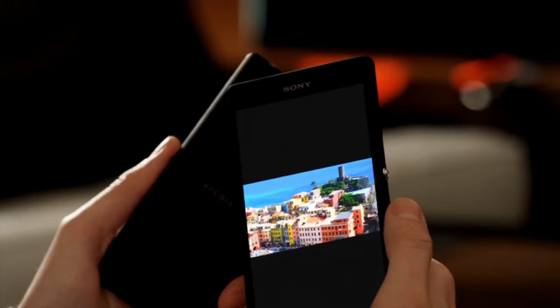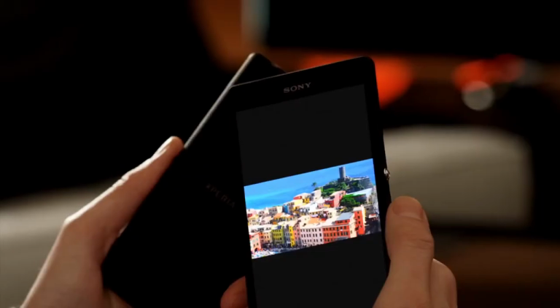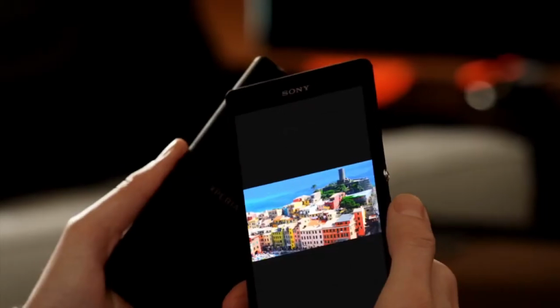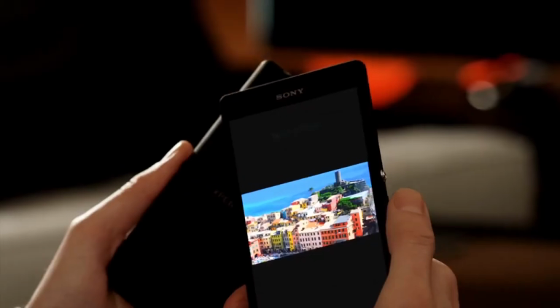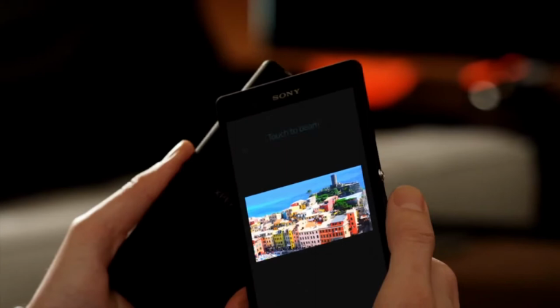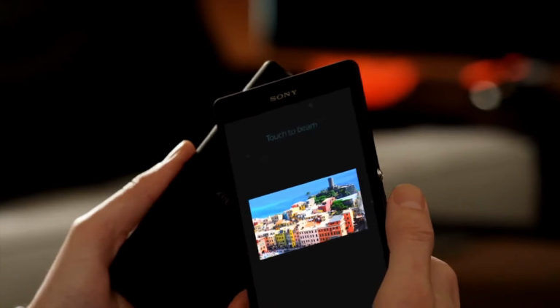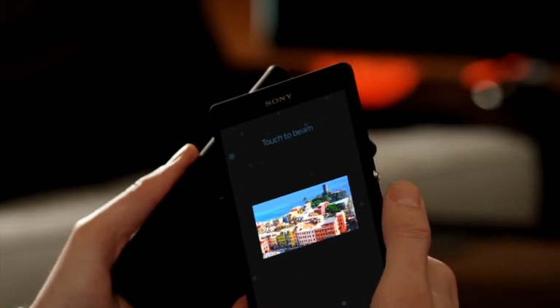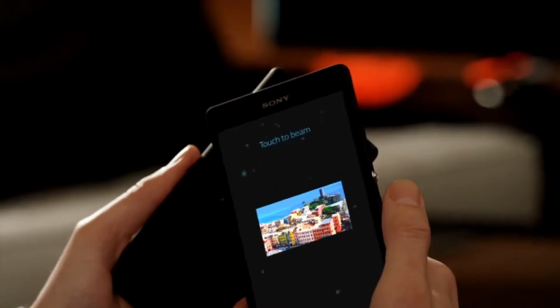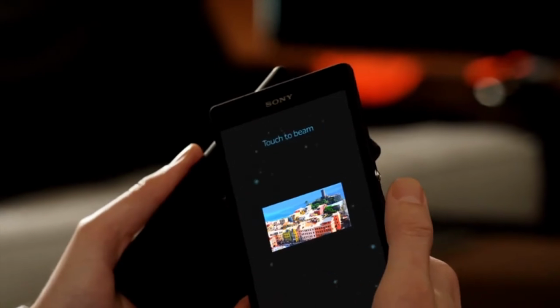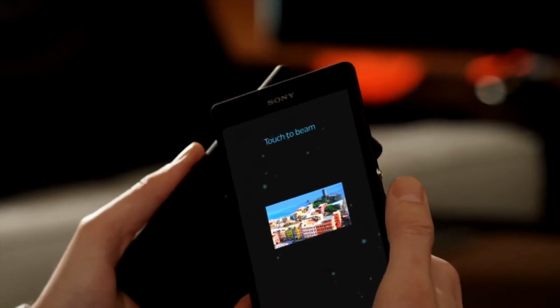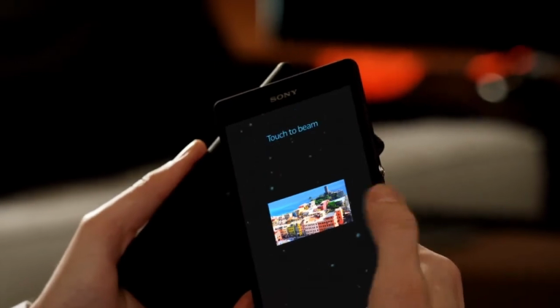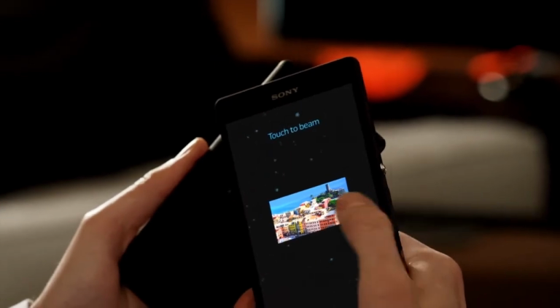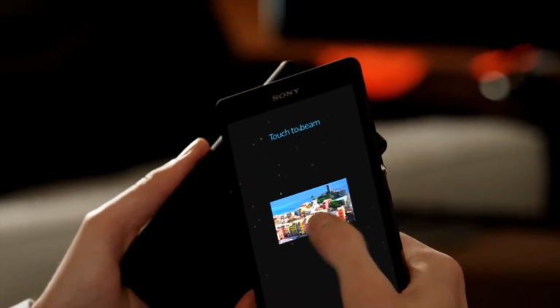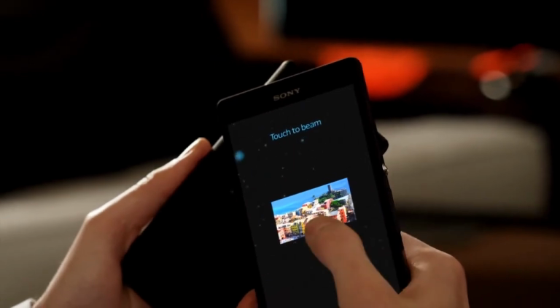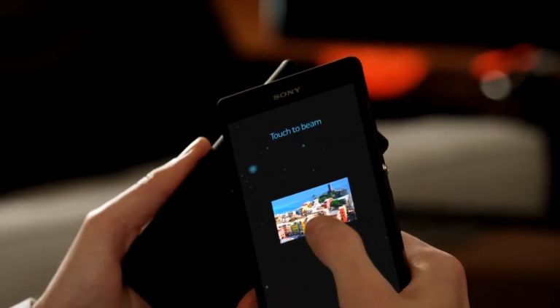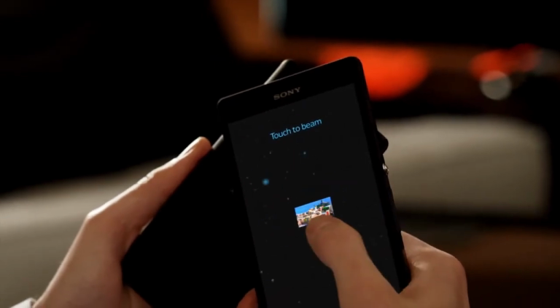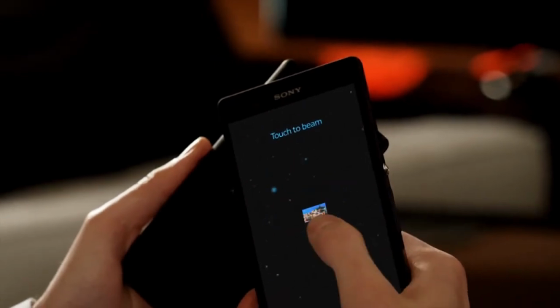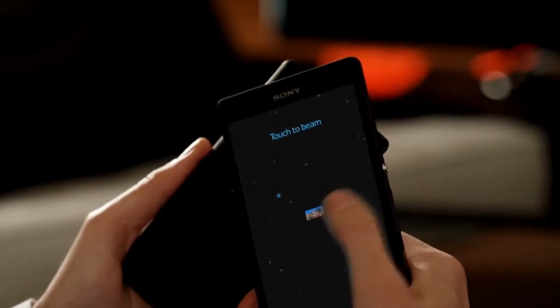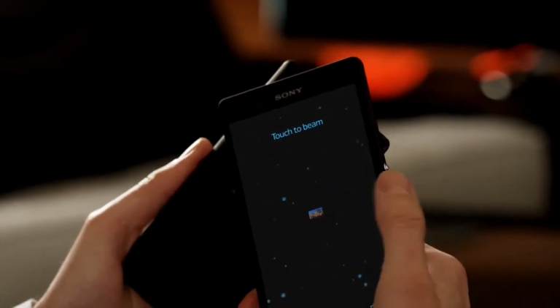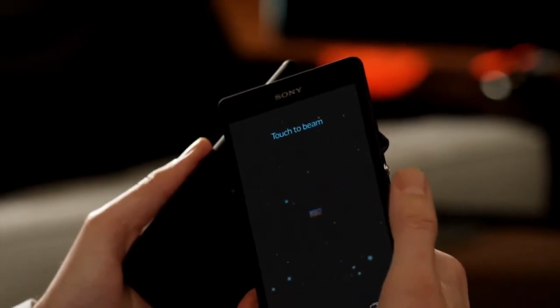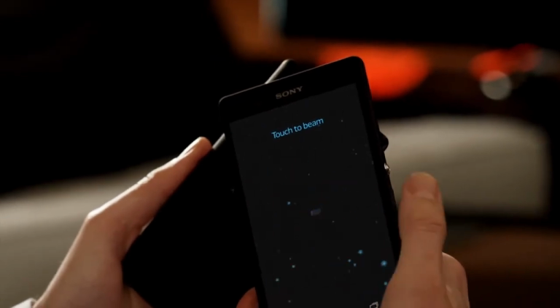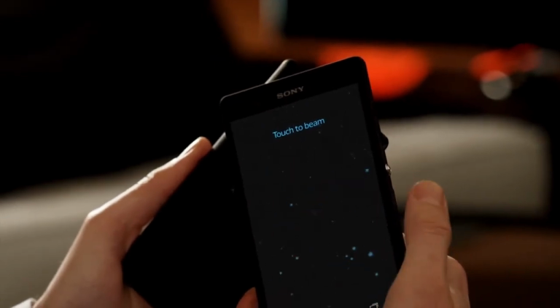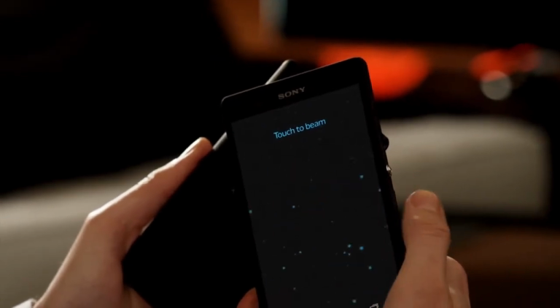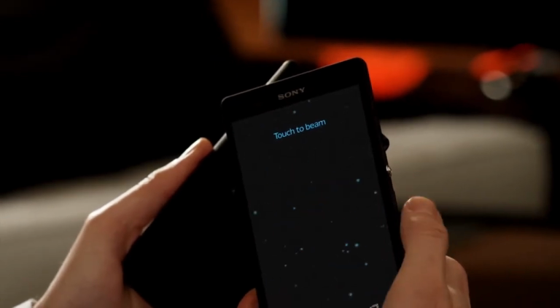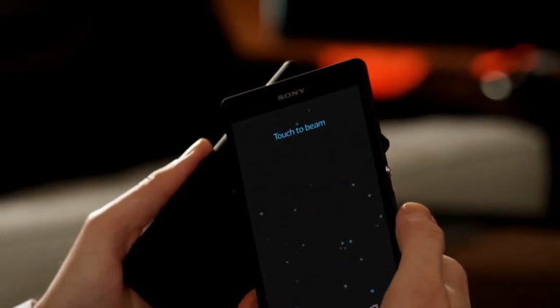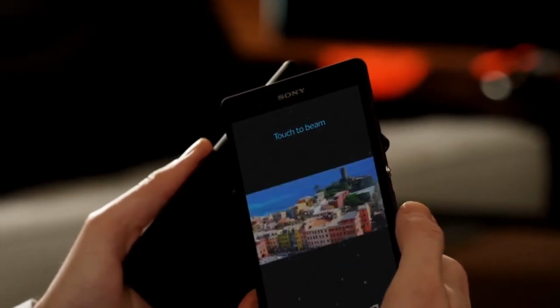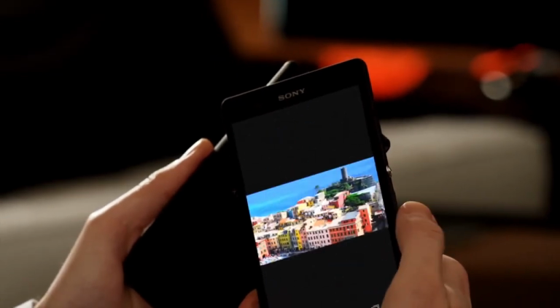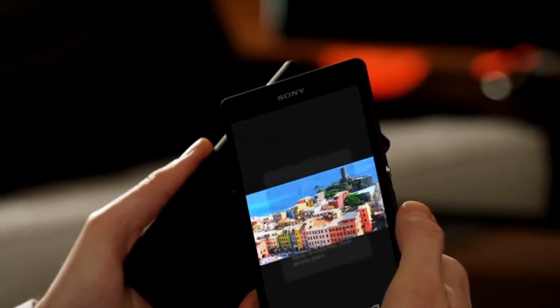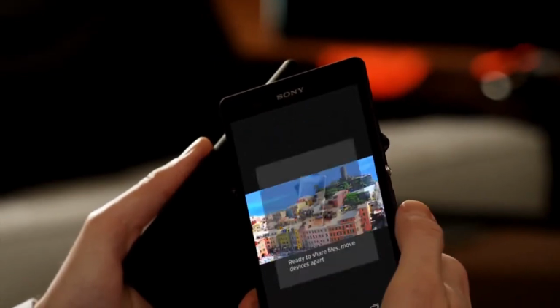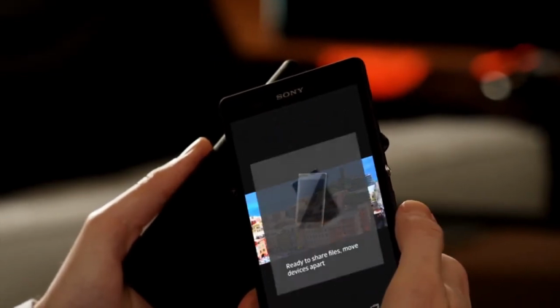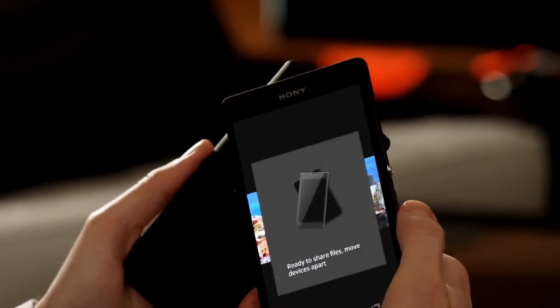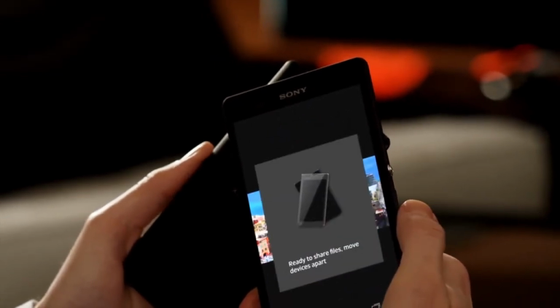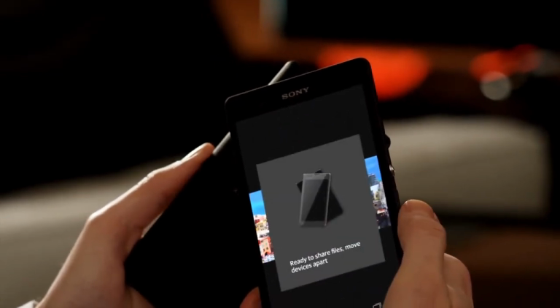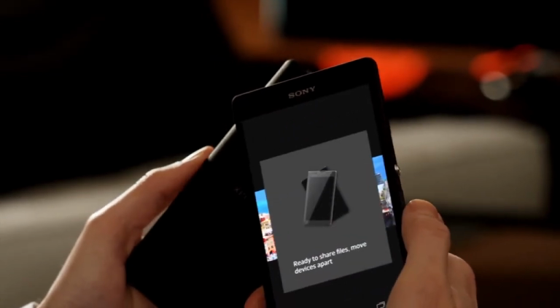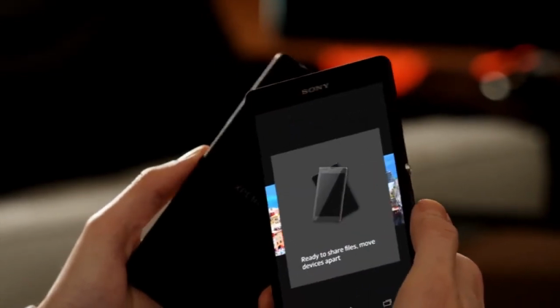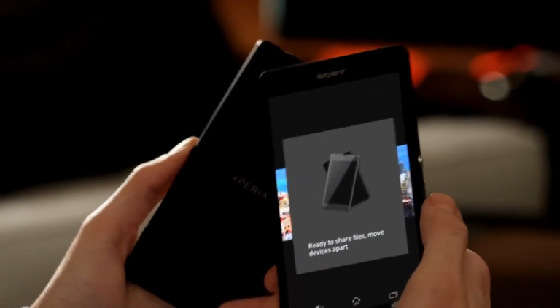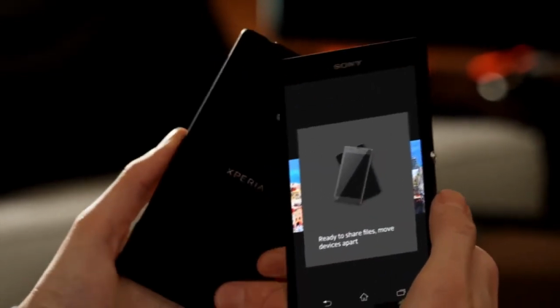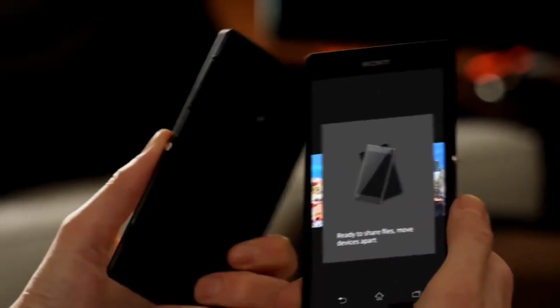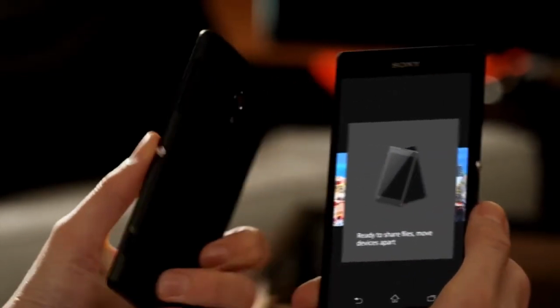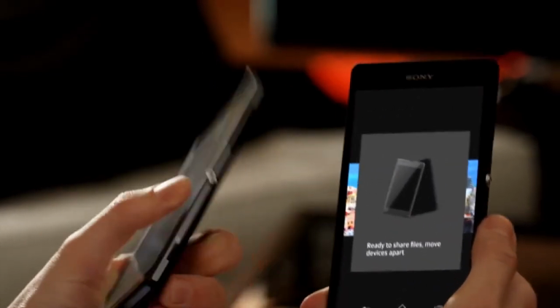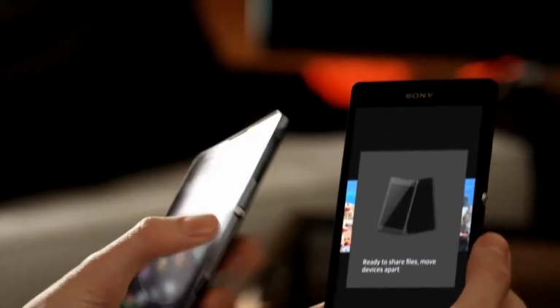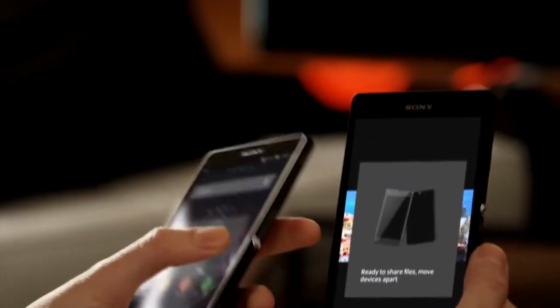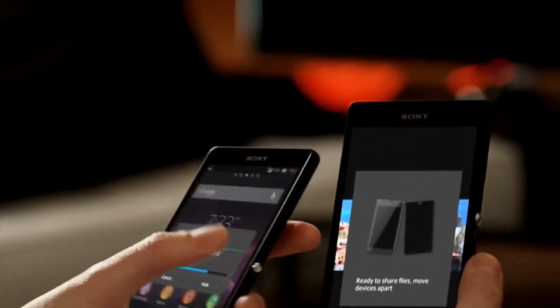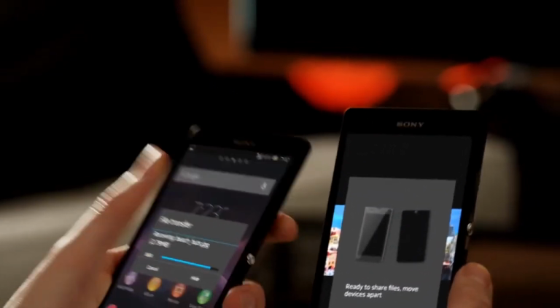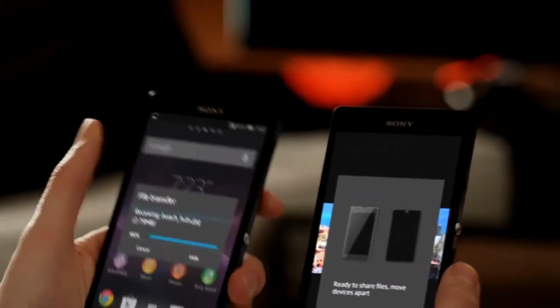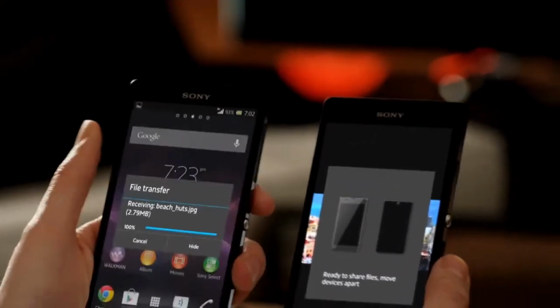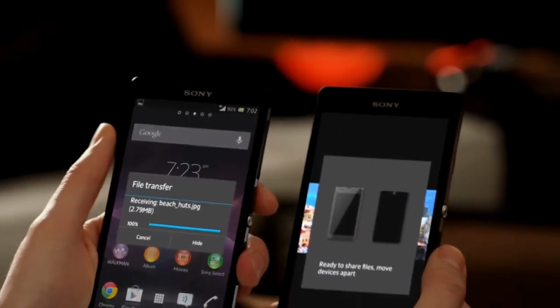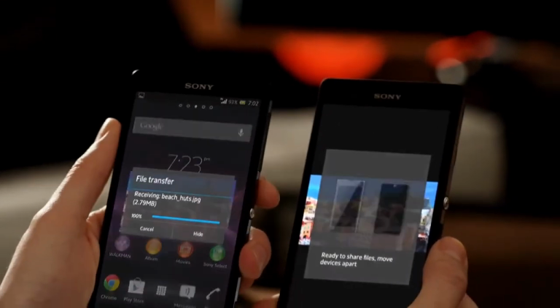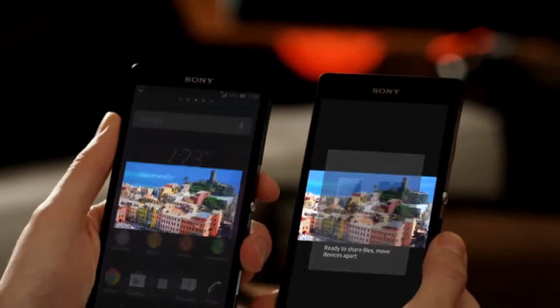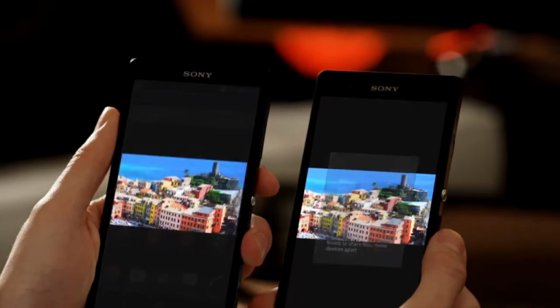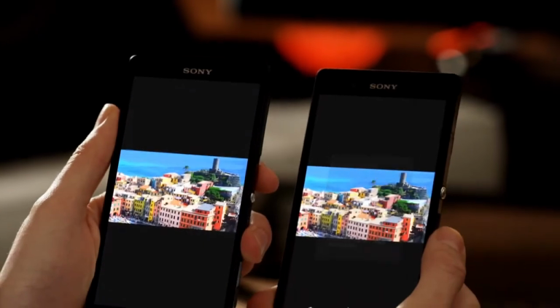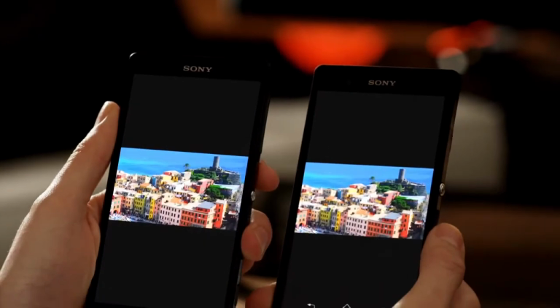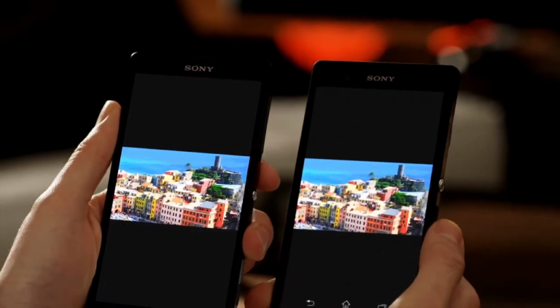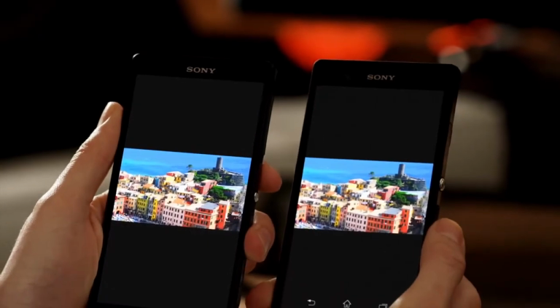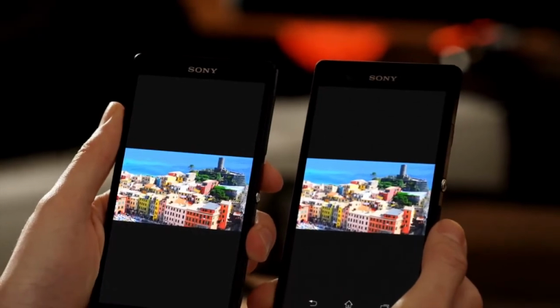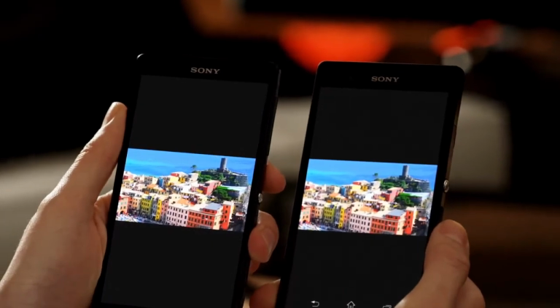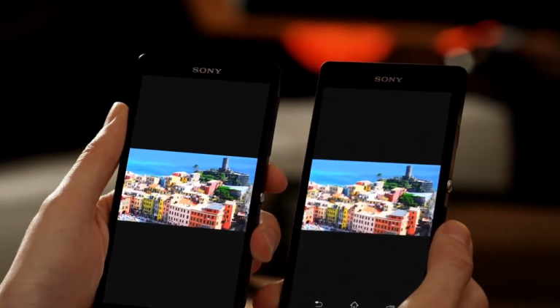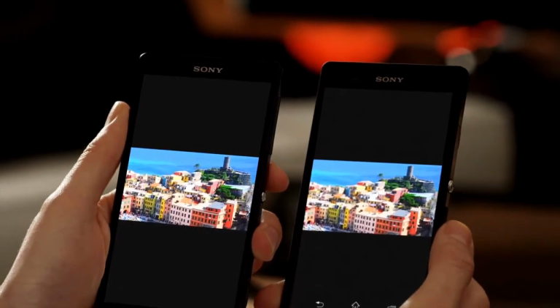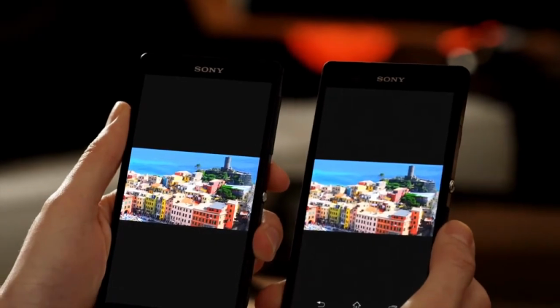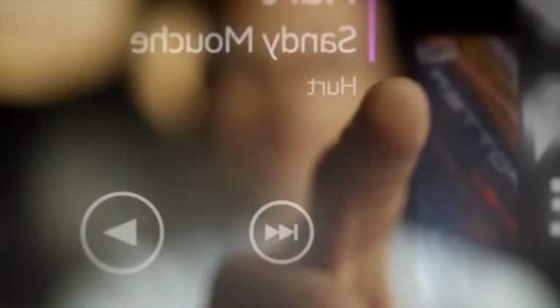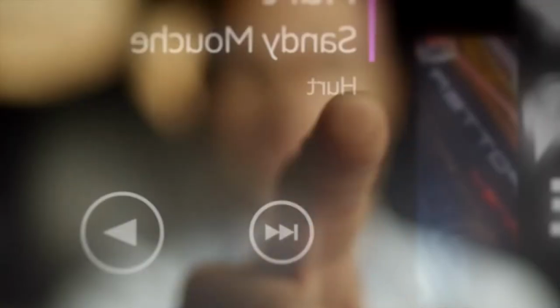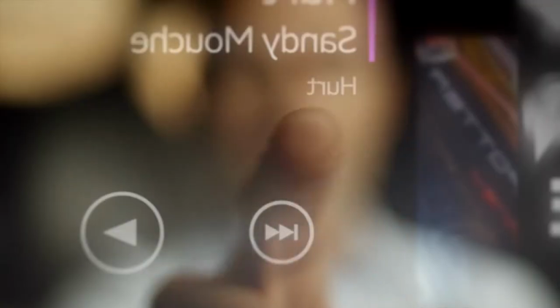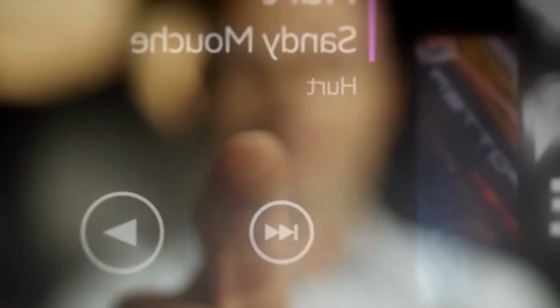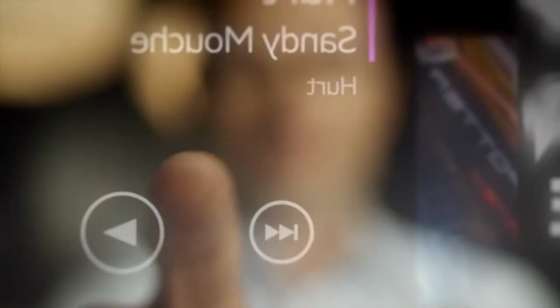NFC is great for transferring files between phones, too. And music.